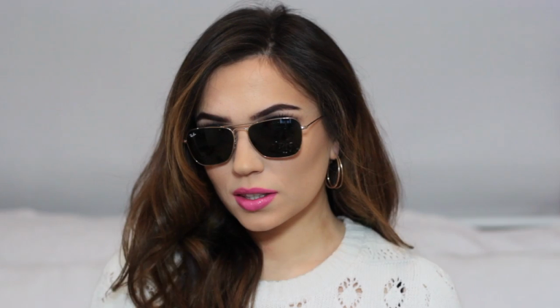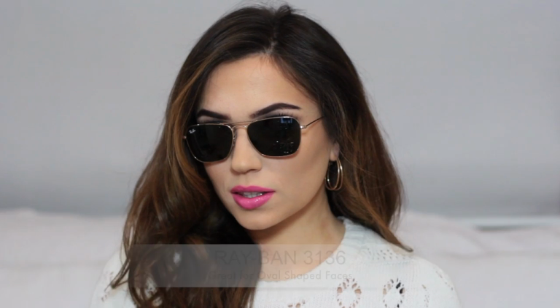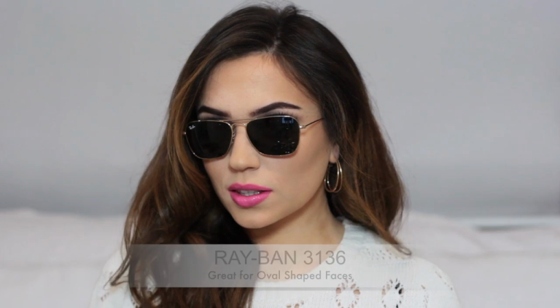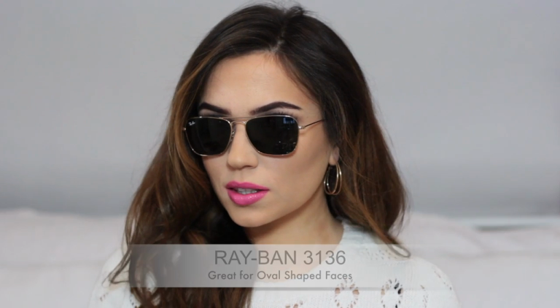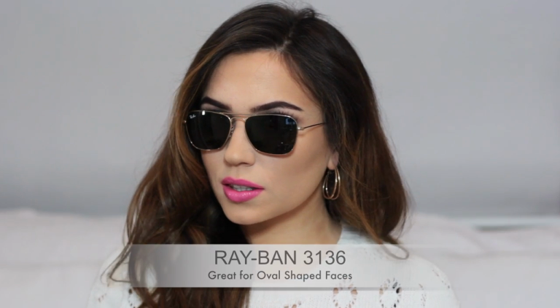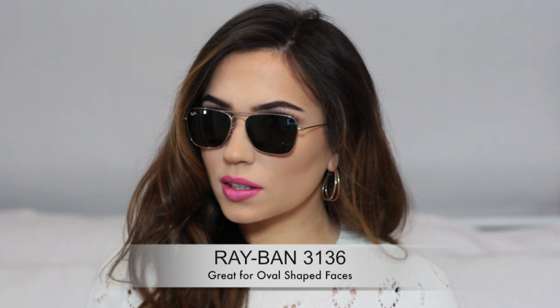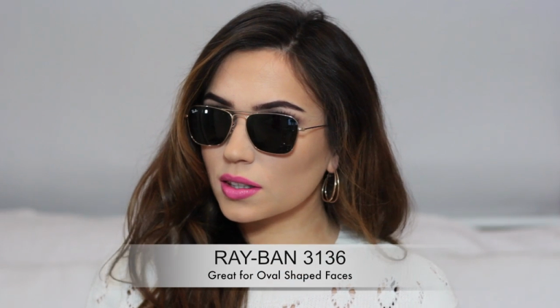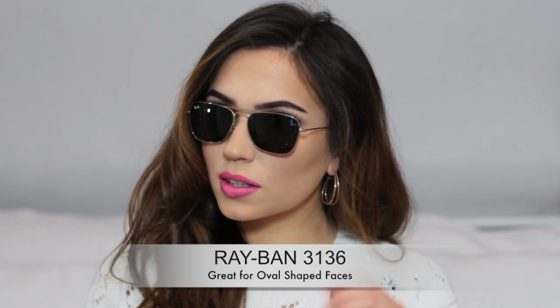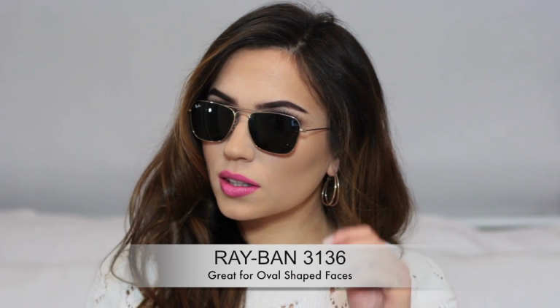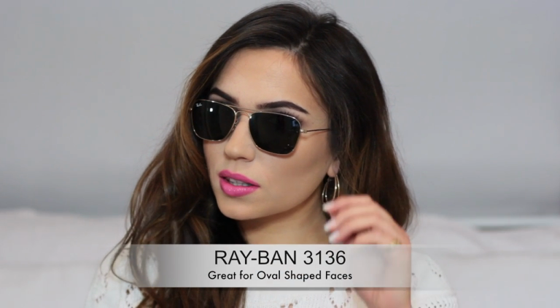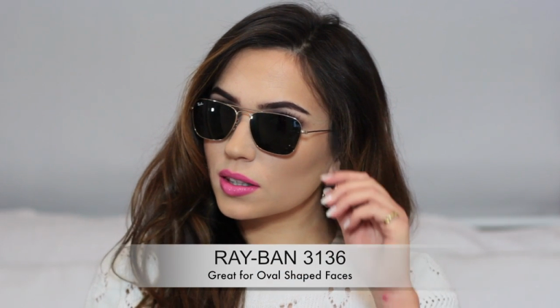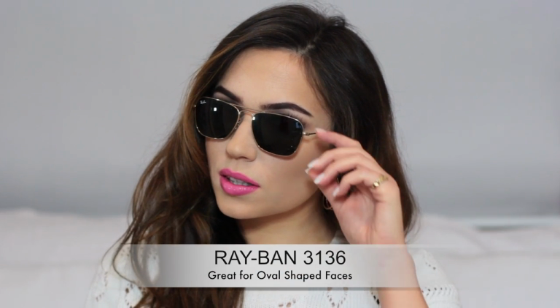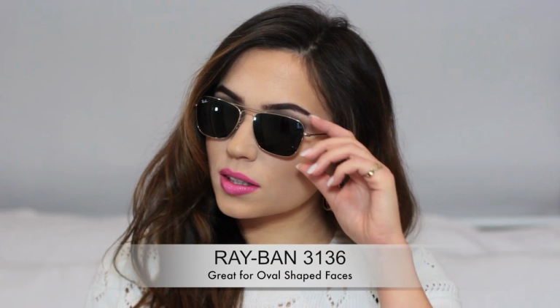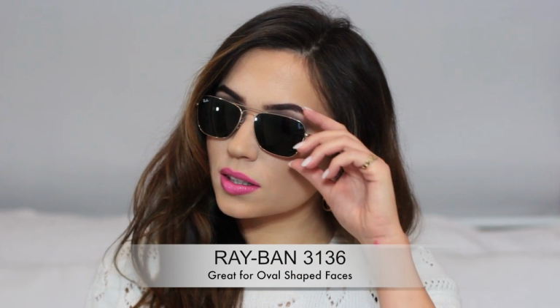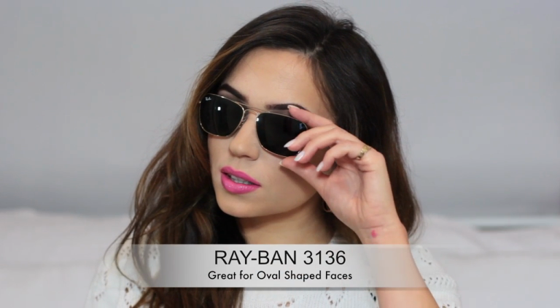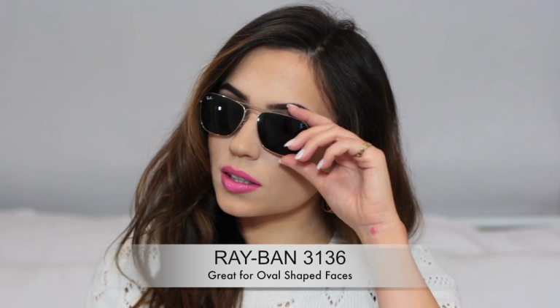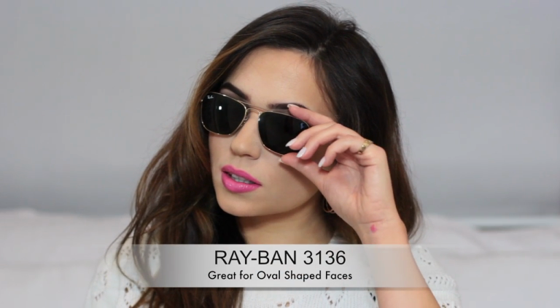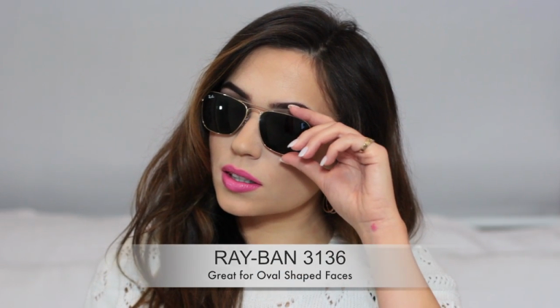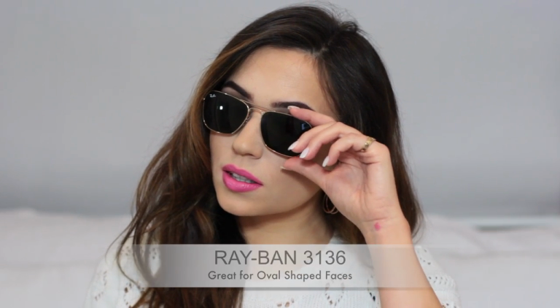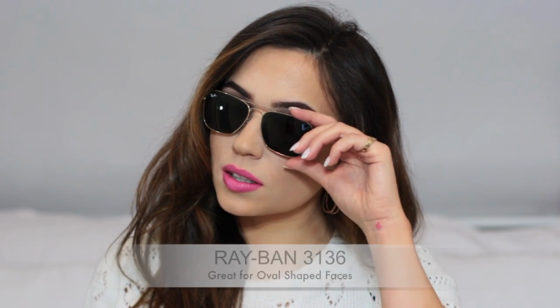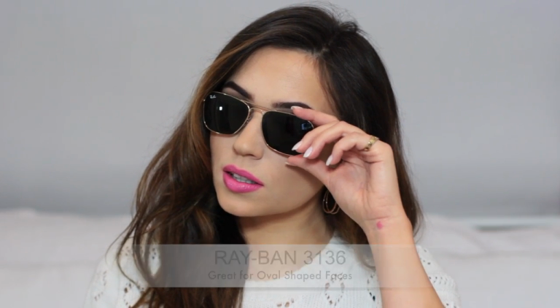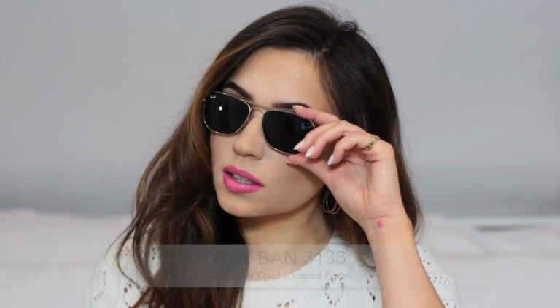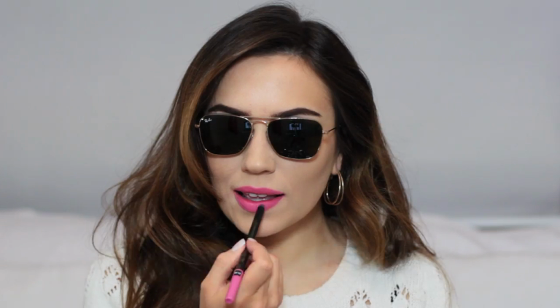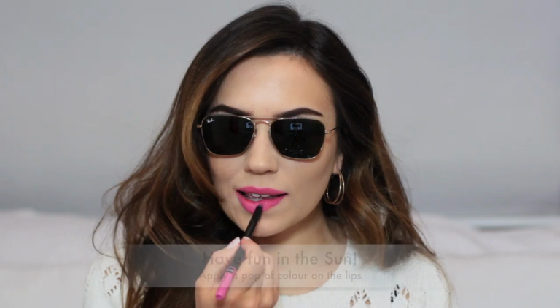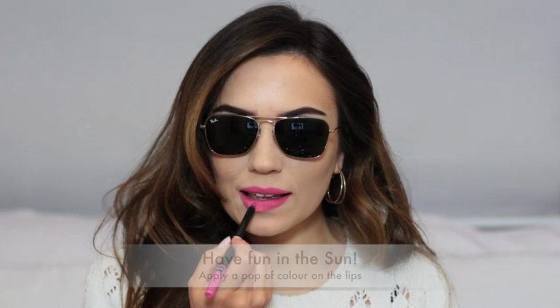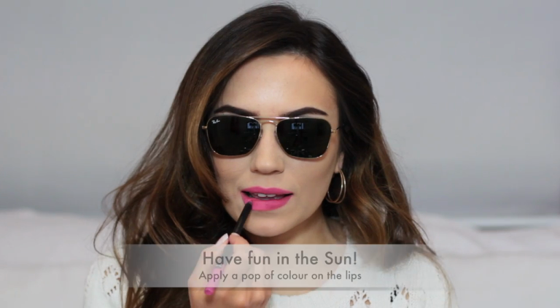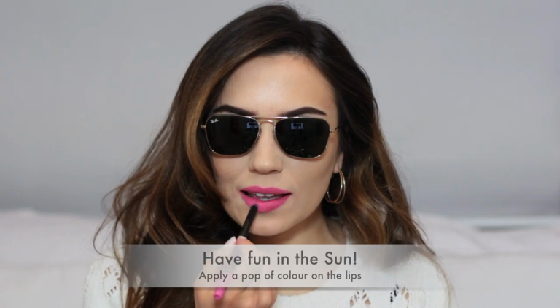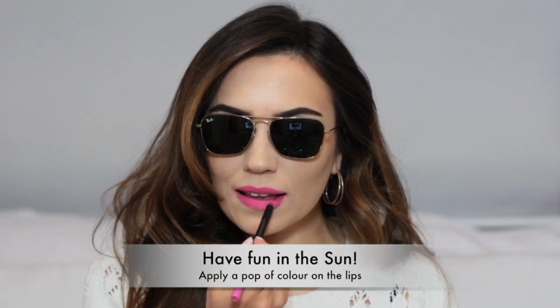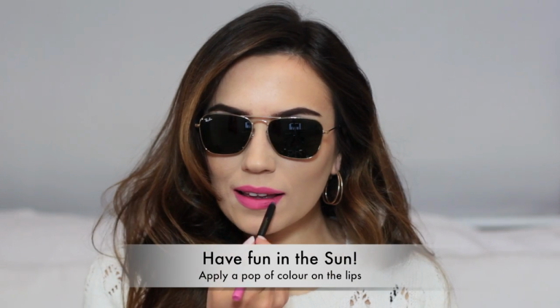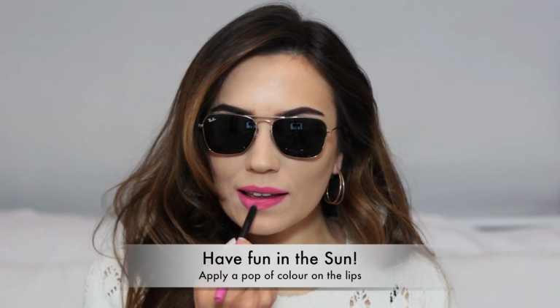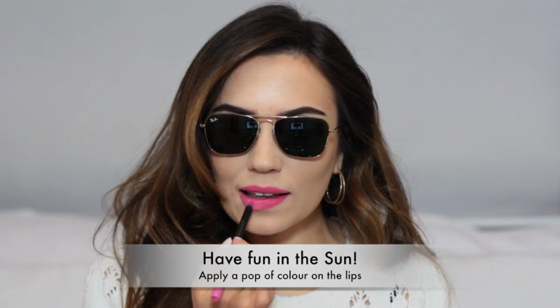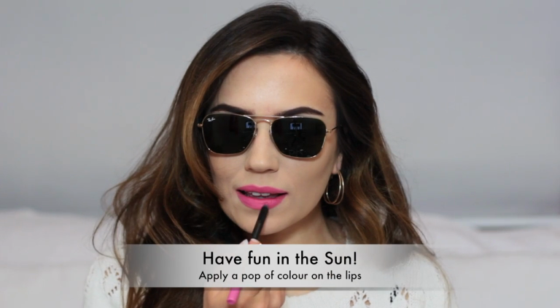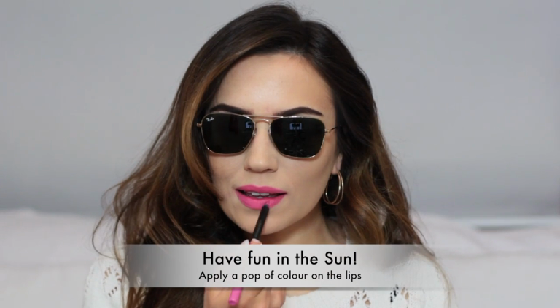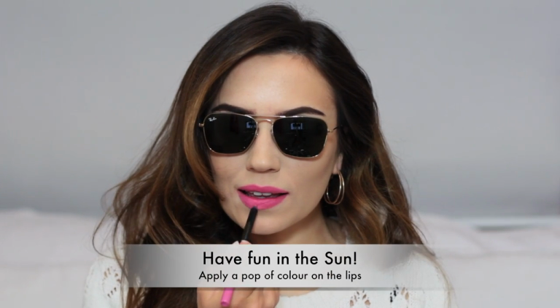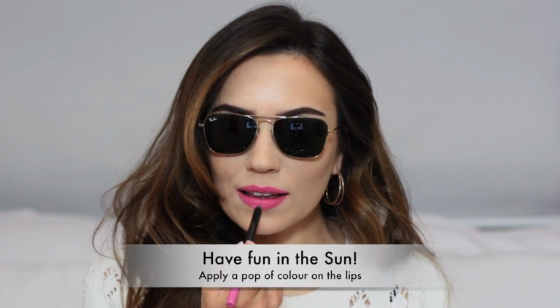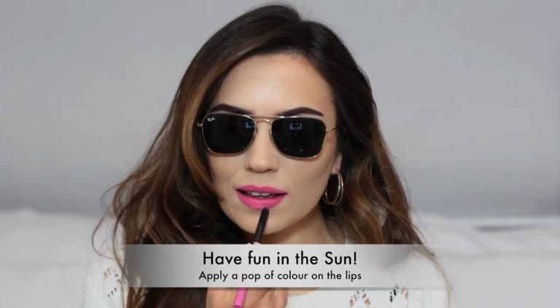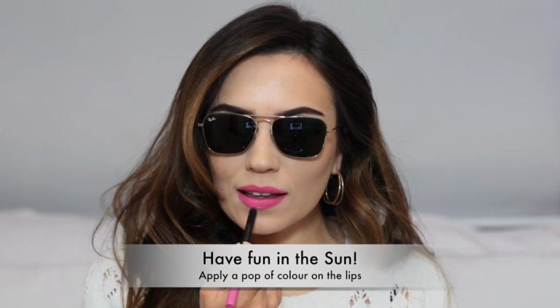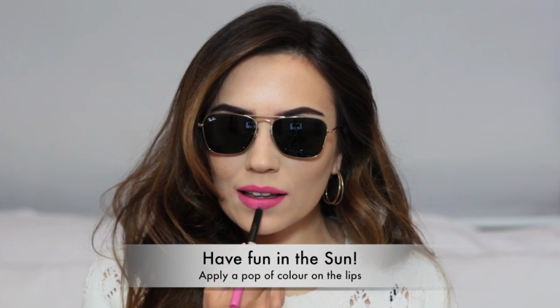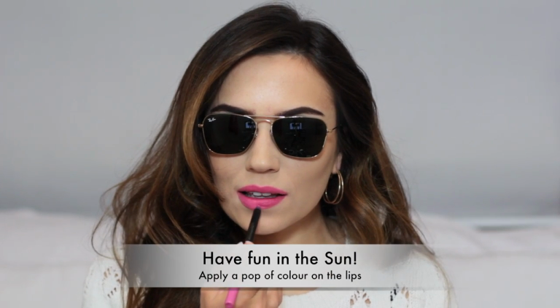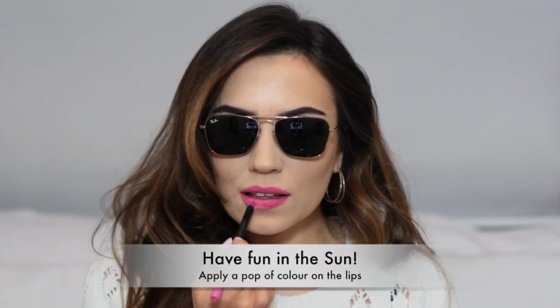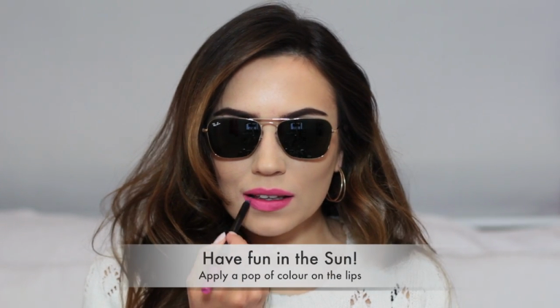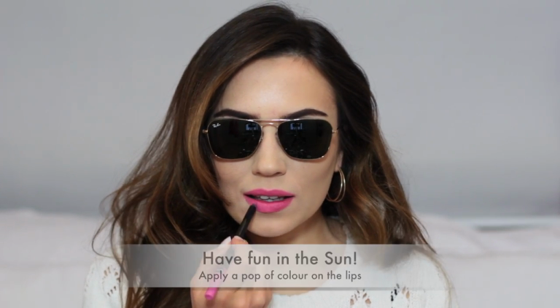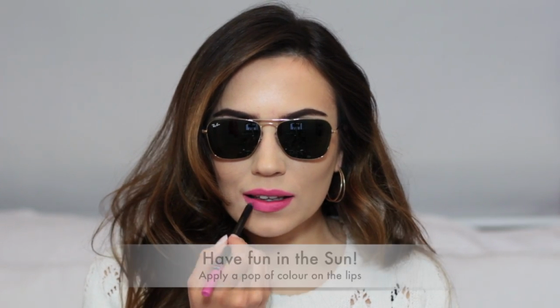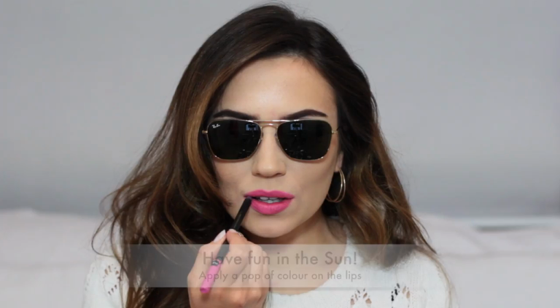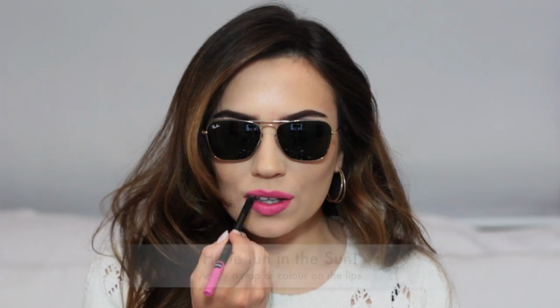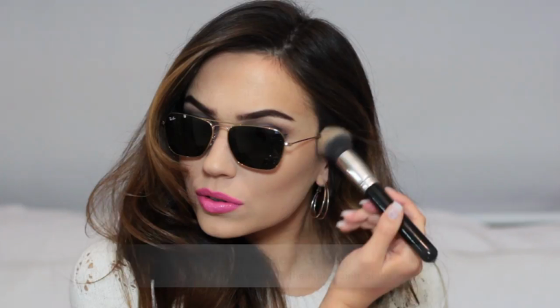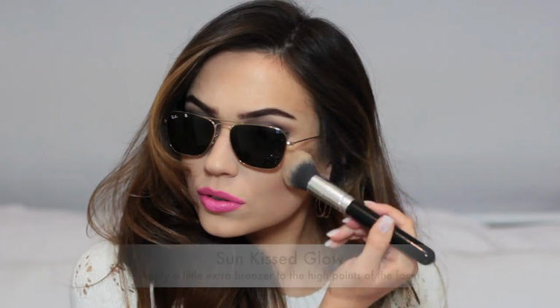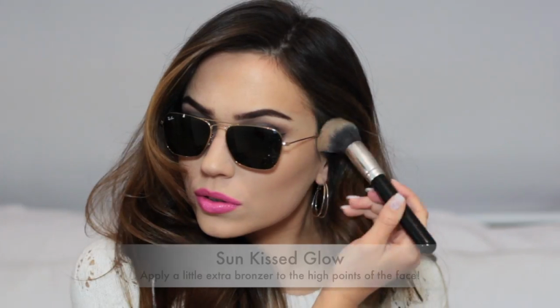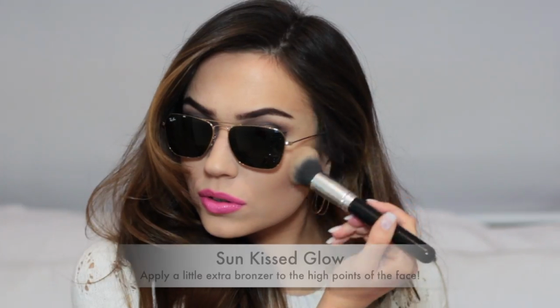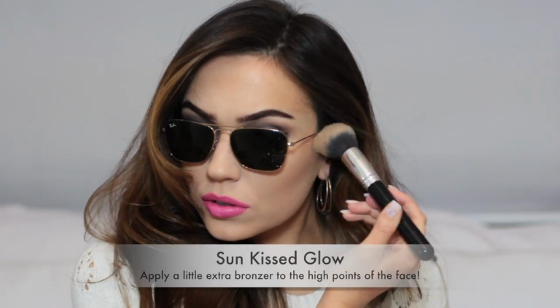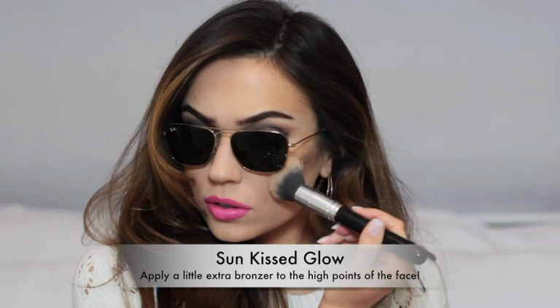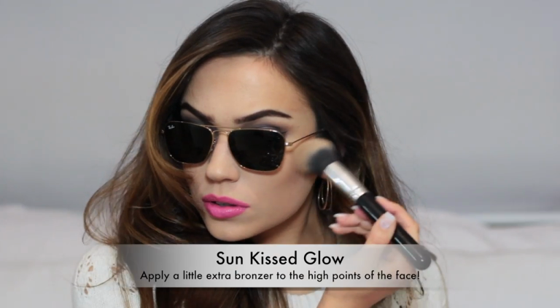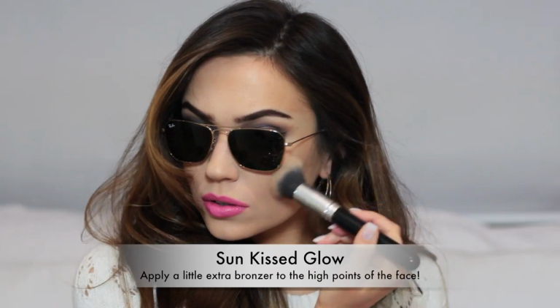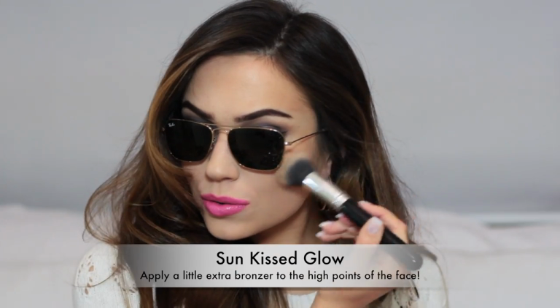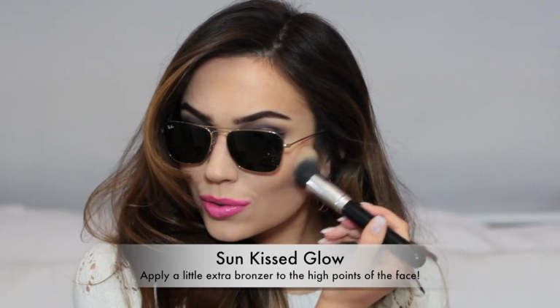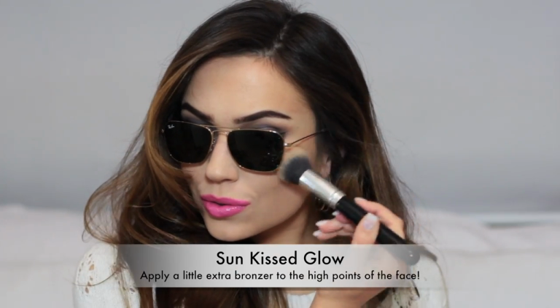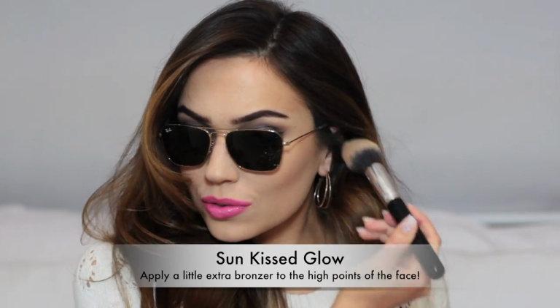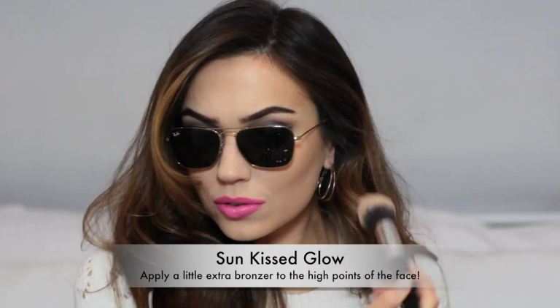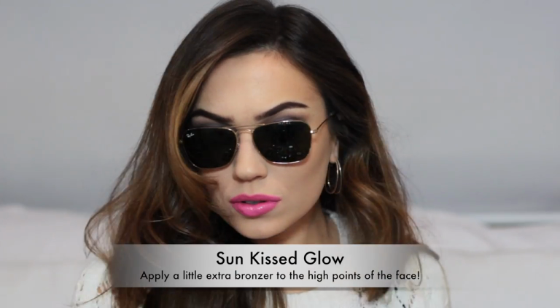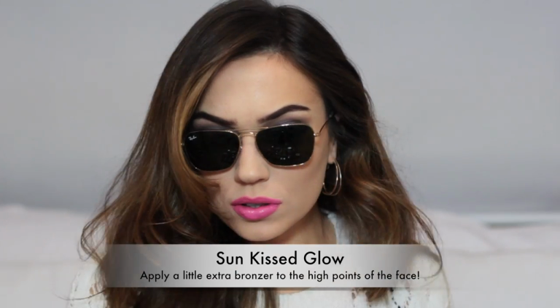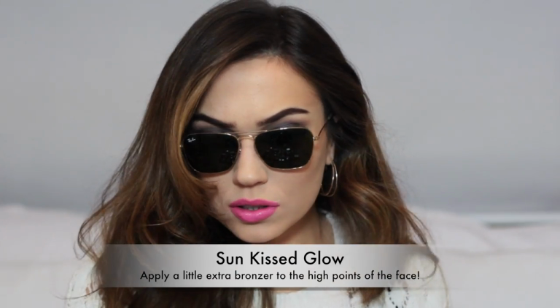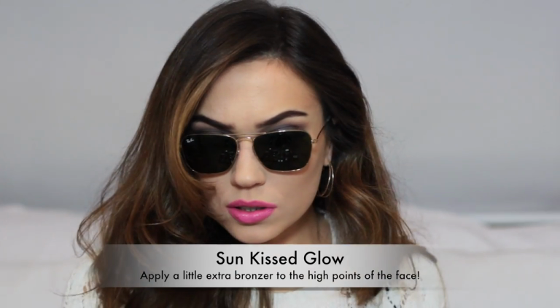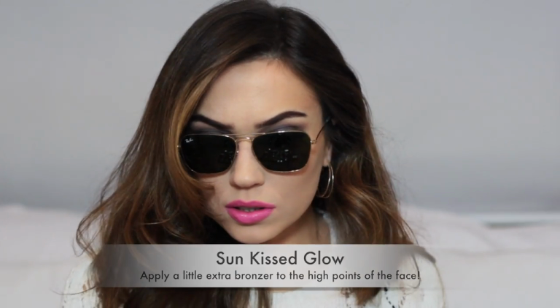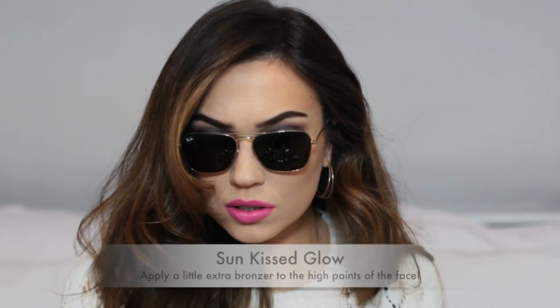And finally, my sunglasses. I love my Ray-Bans. Pop of color, a little bit of extra bronzer and you are good to go.